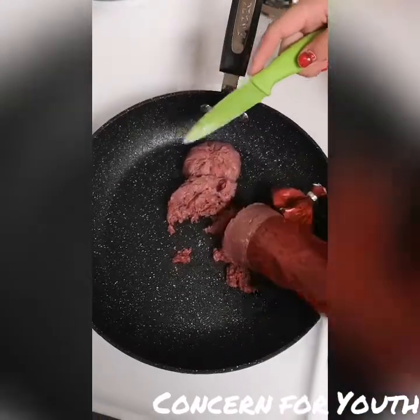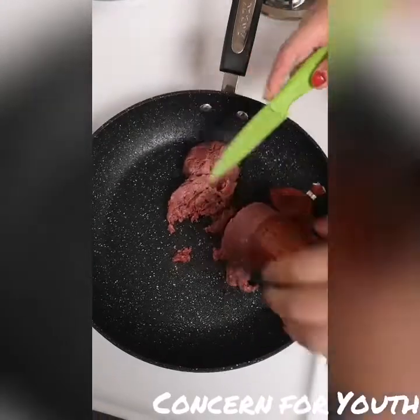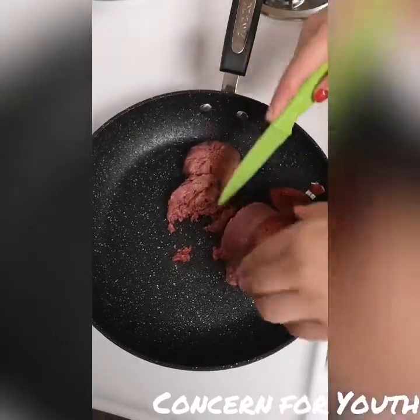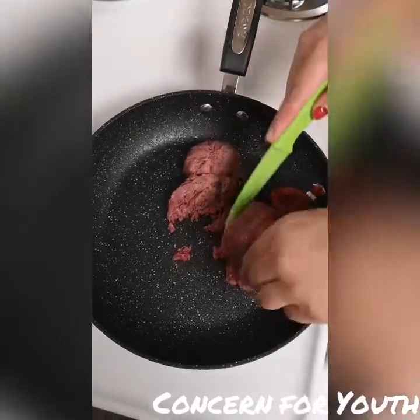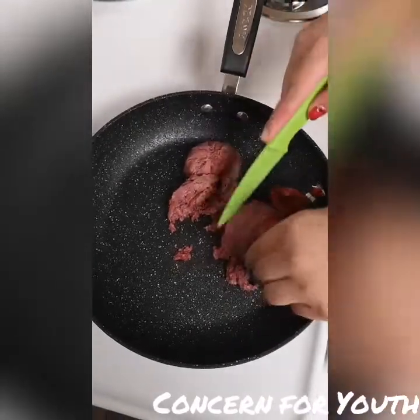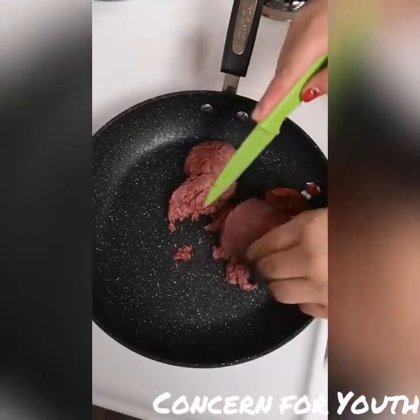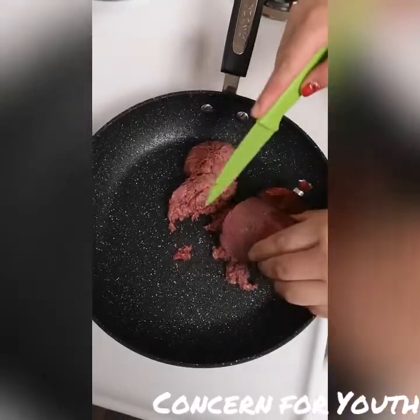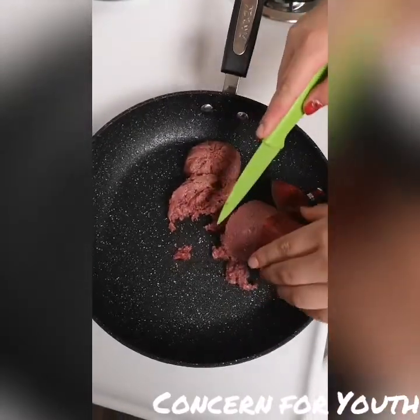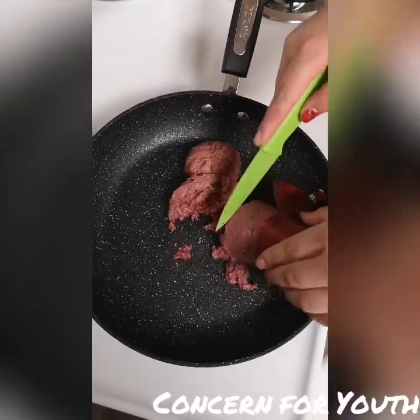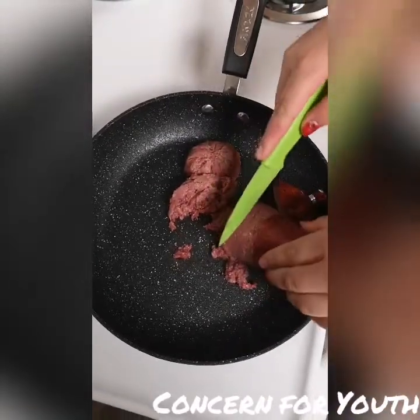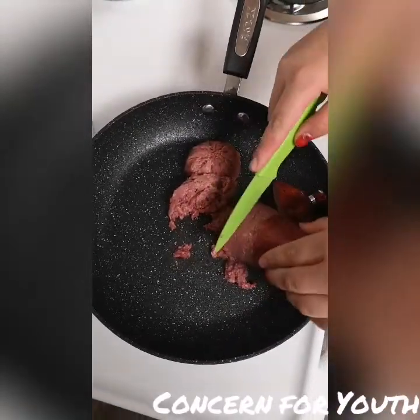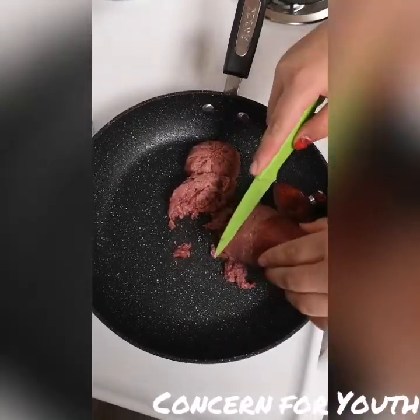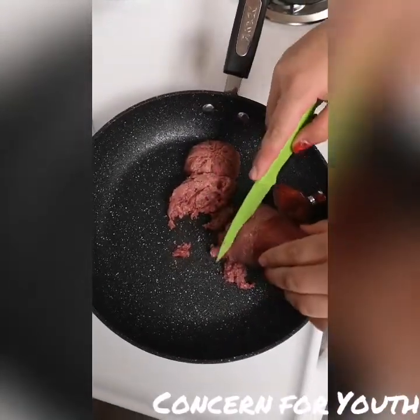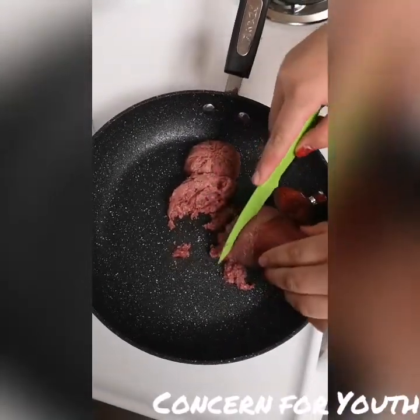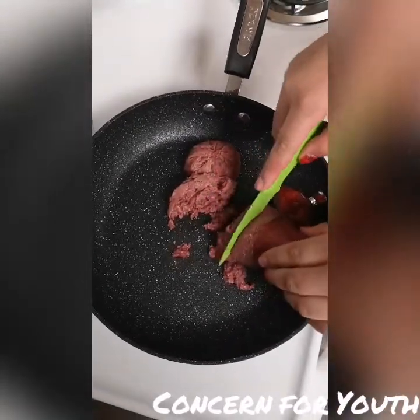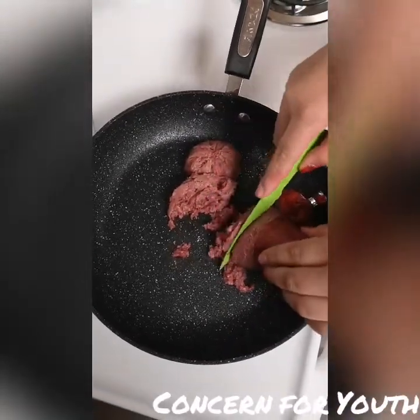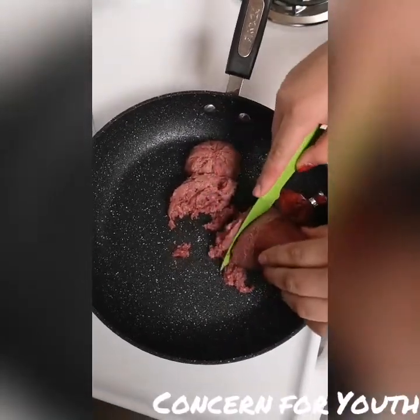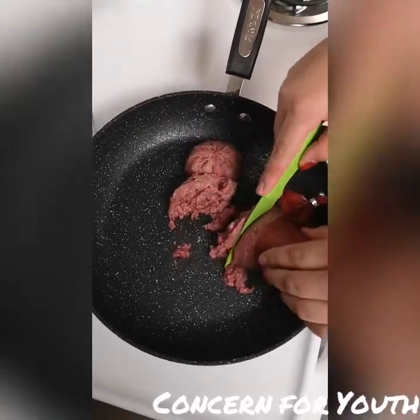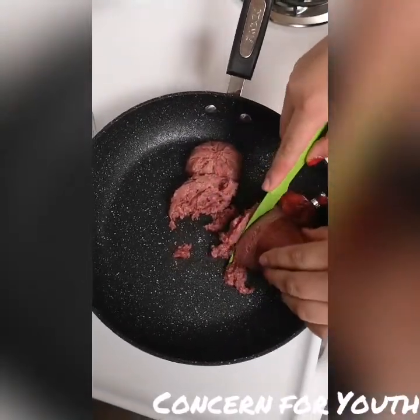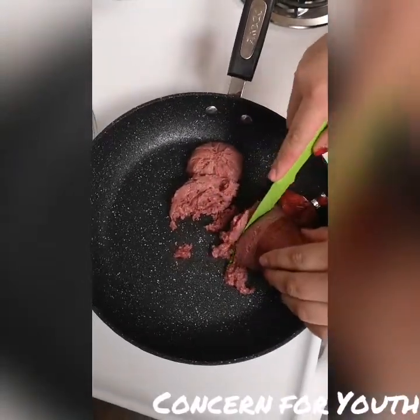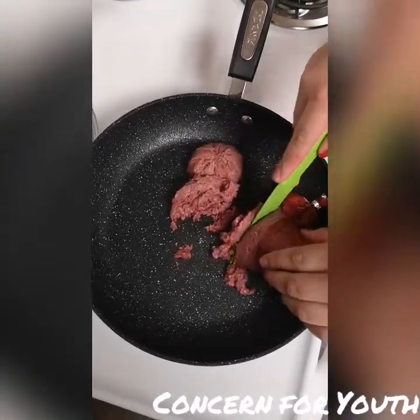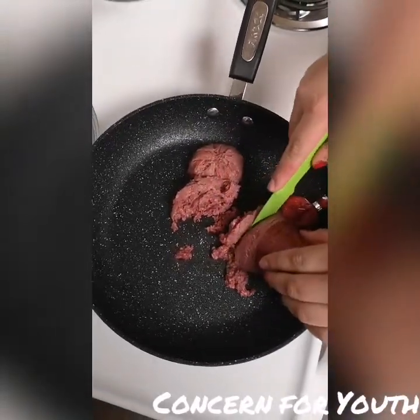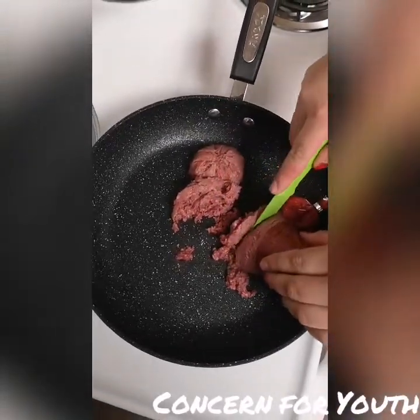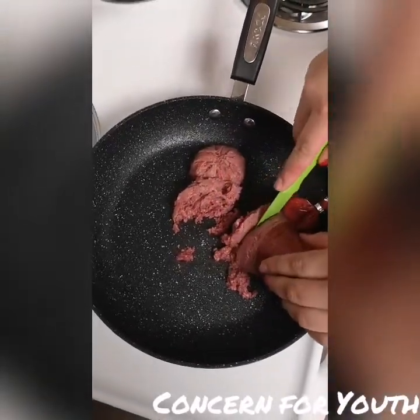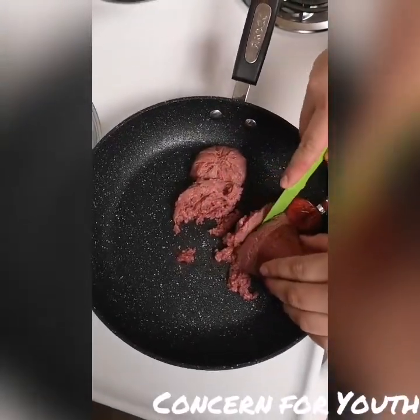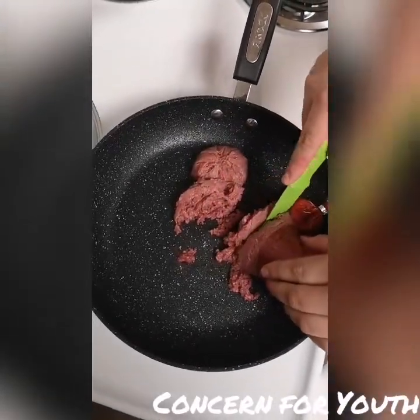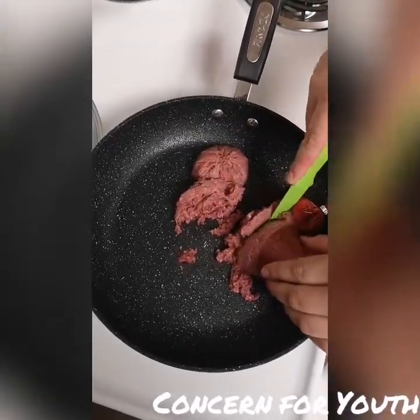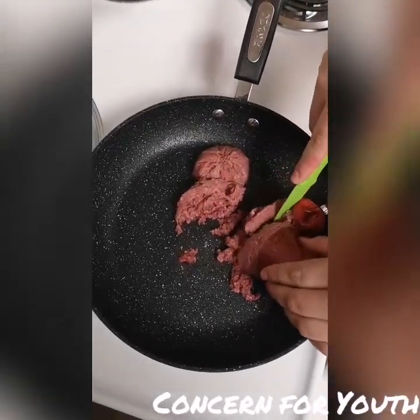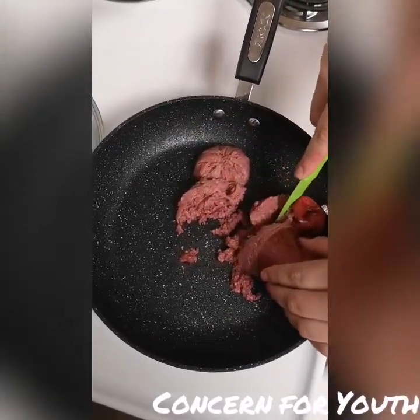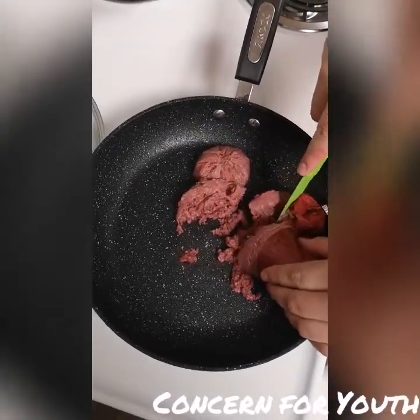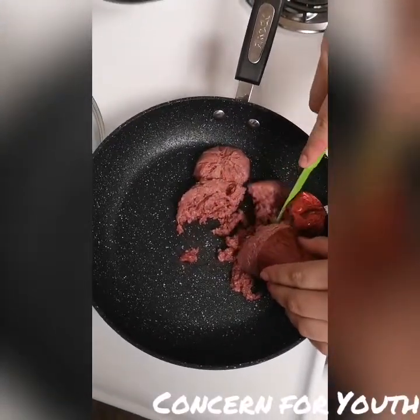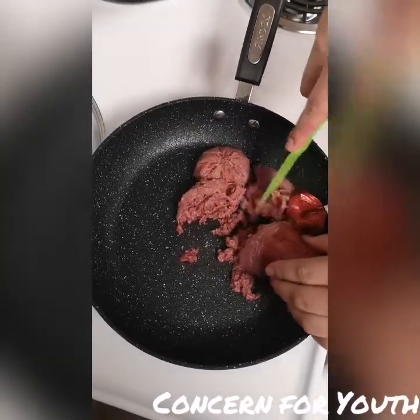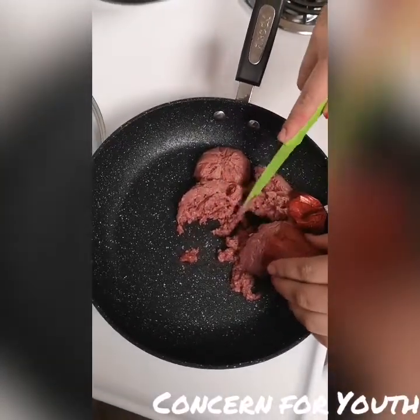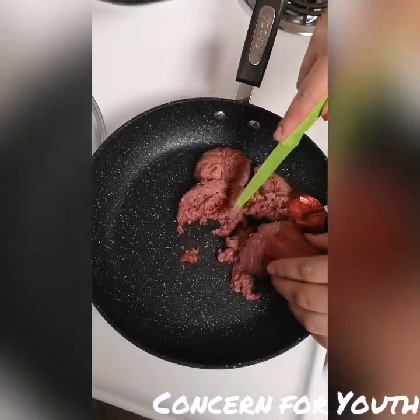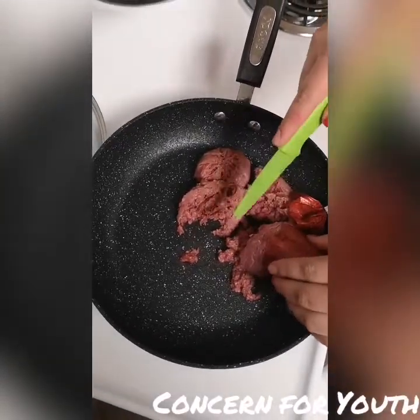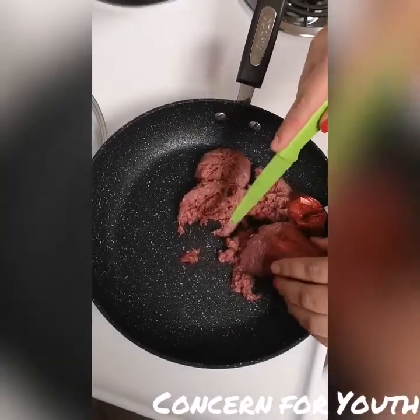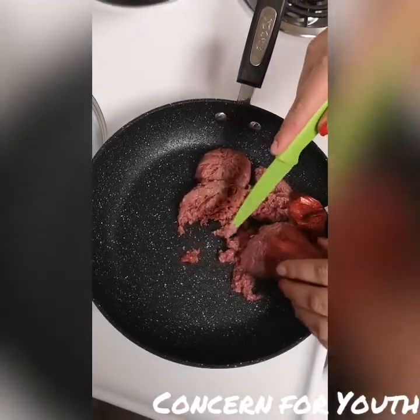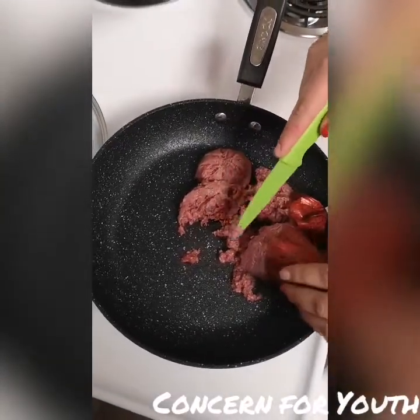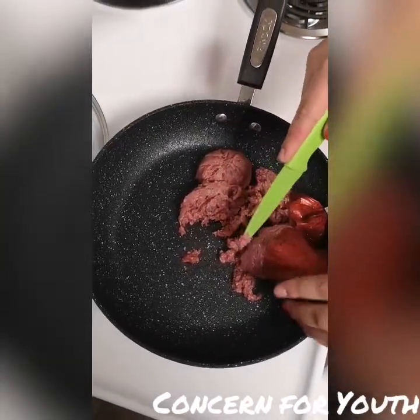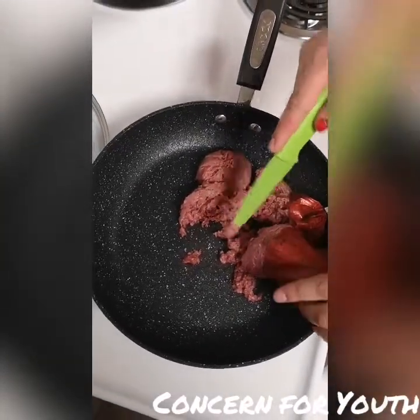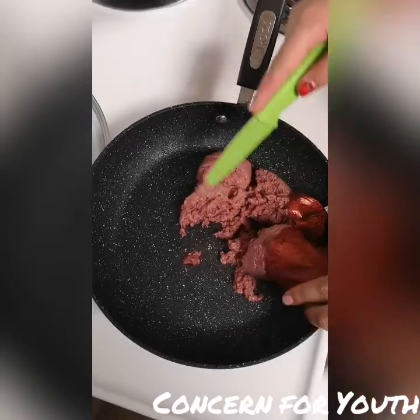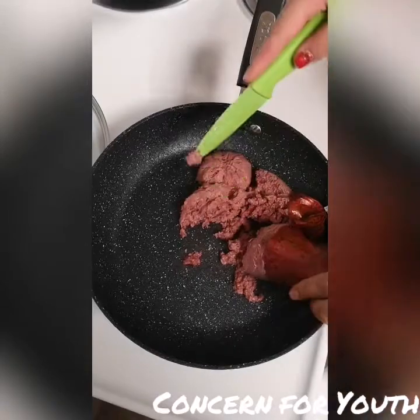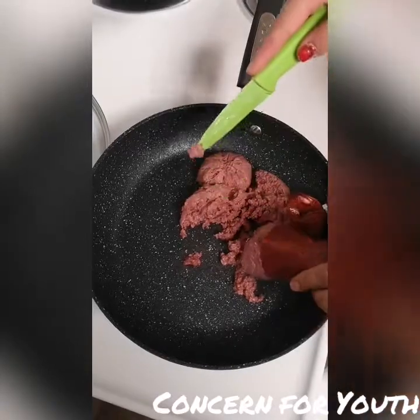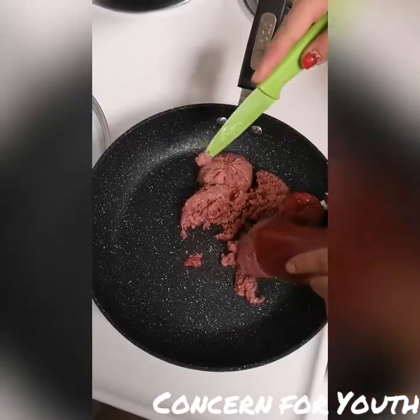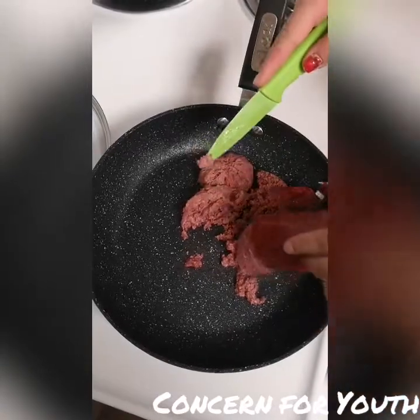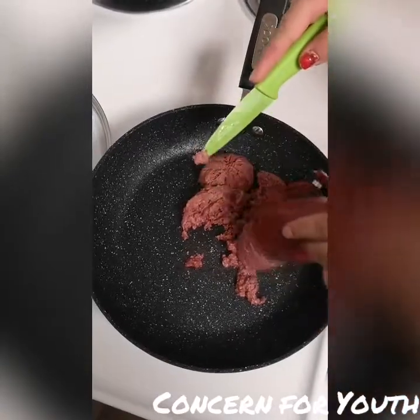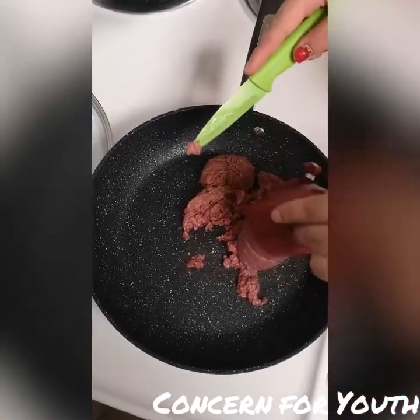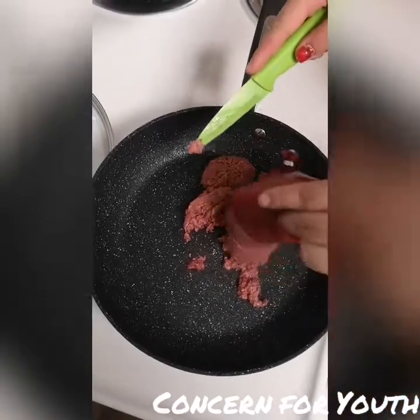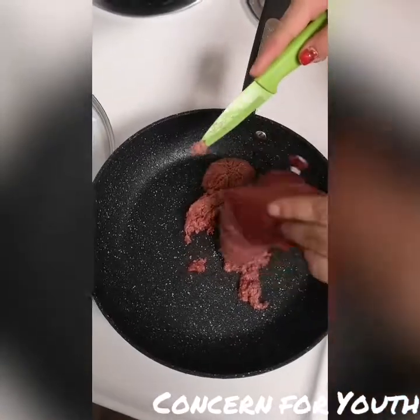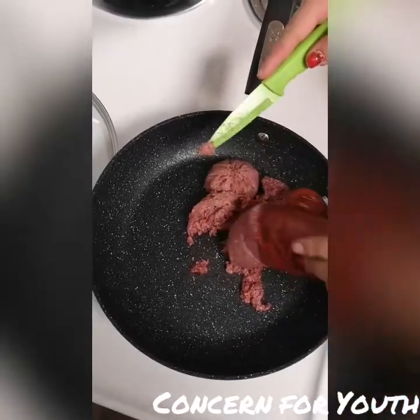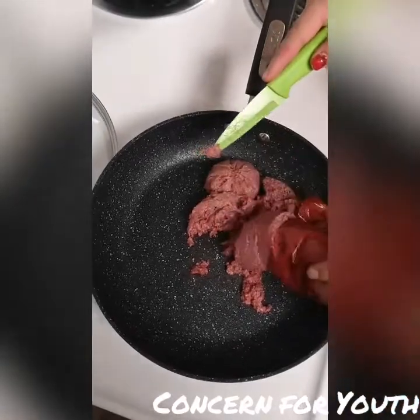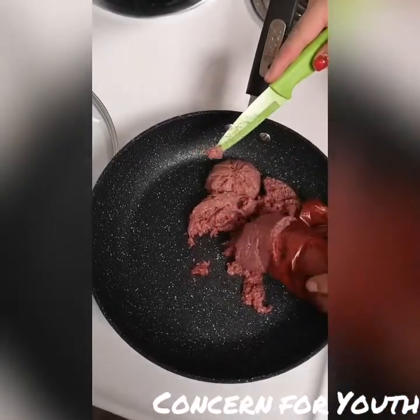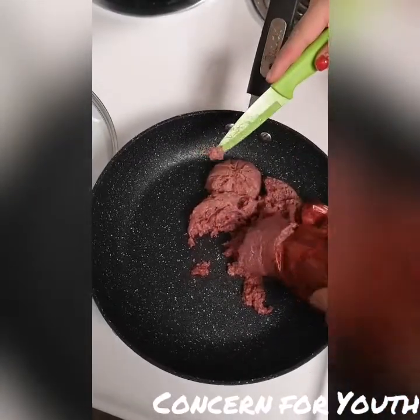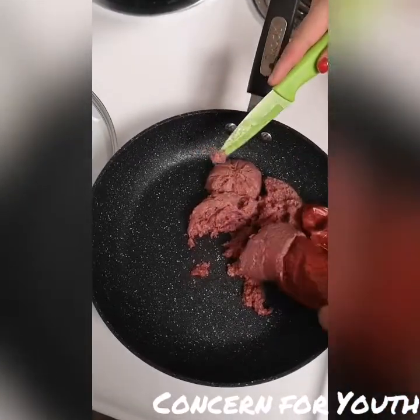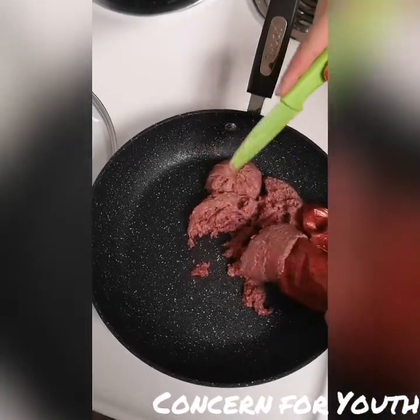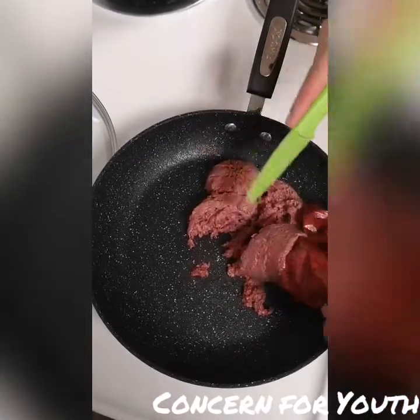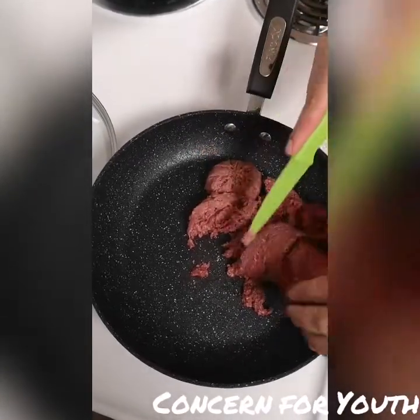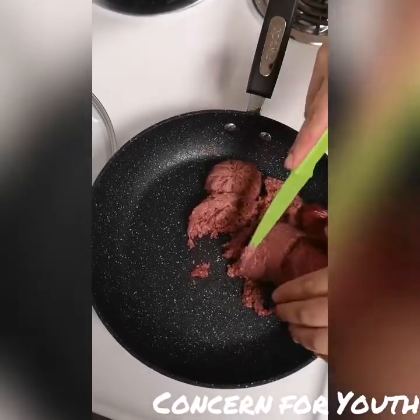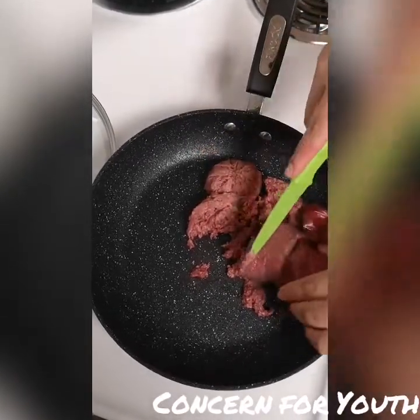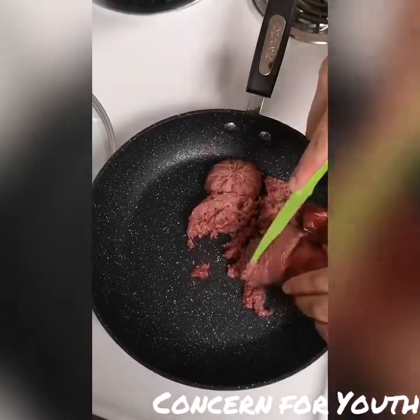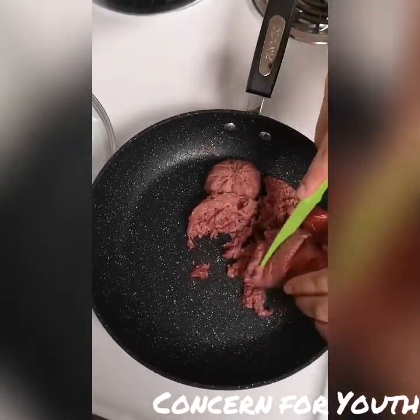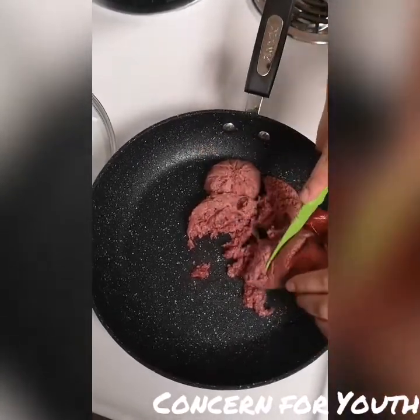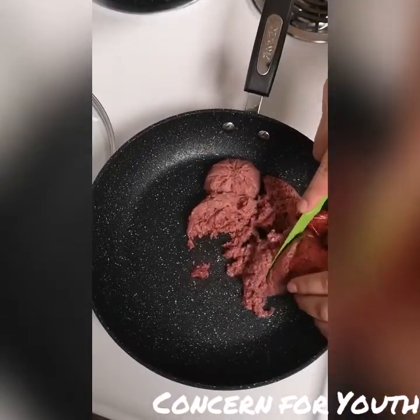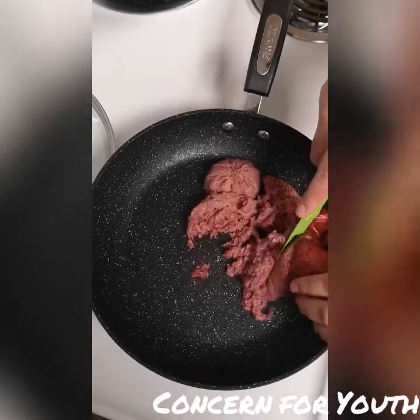We are going to place a non-stick frying pan on medium-high heat. We're going to take our ground beef out of the package and we're going to brown it.